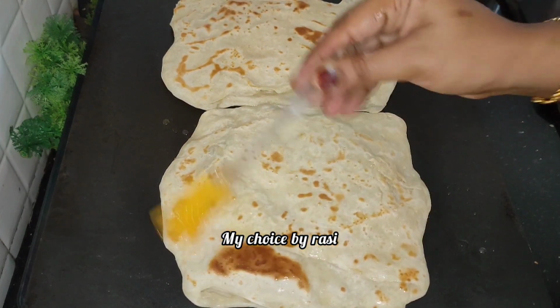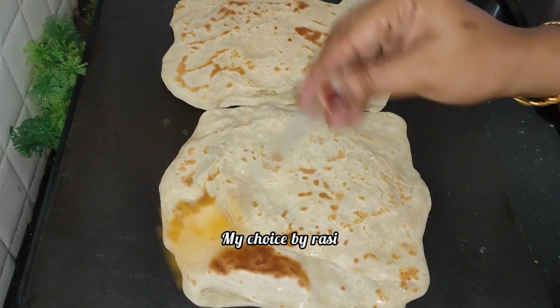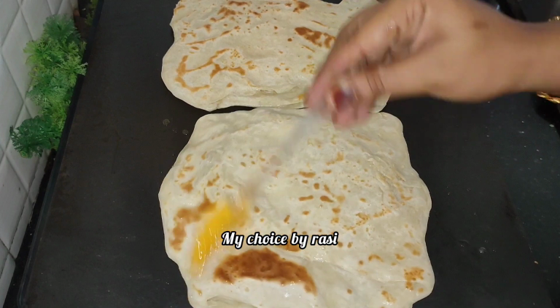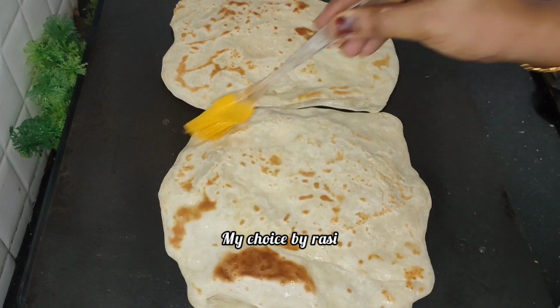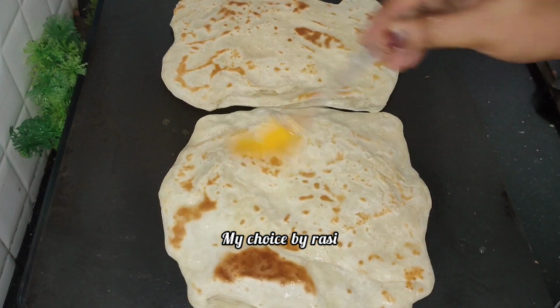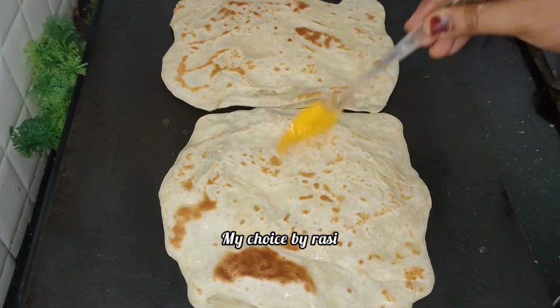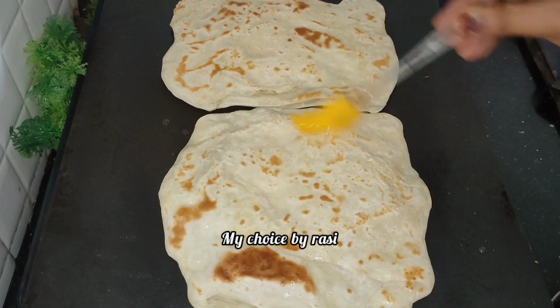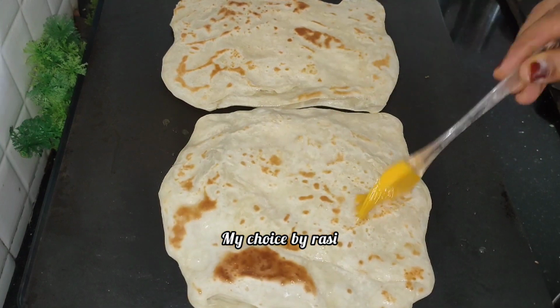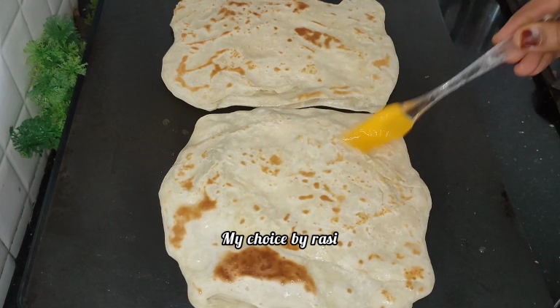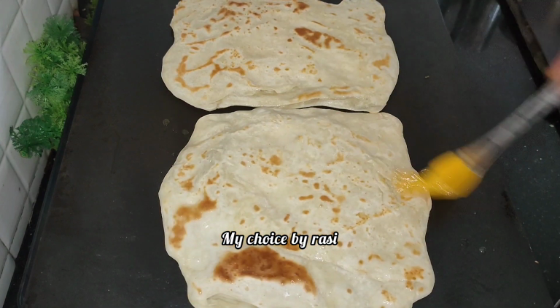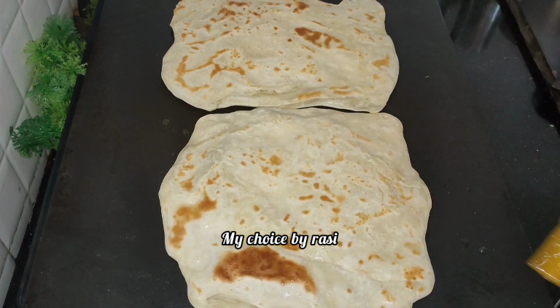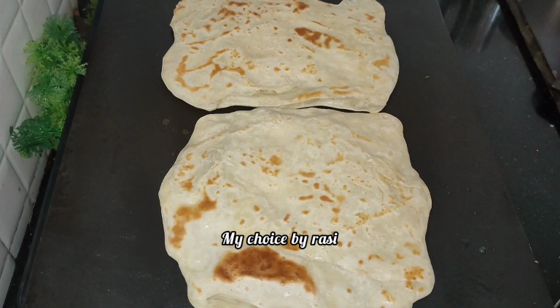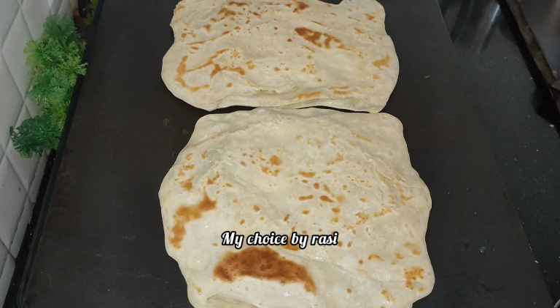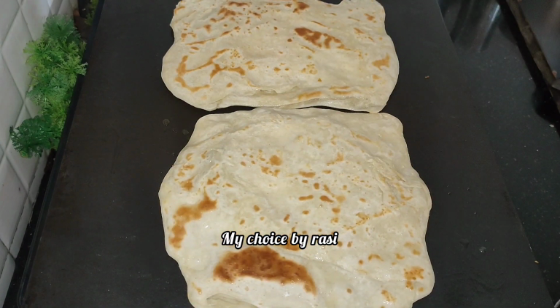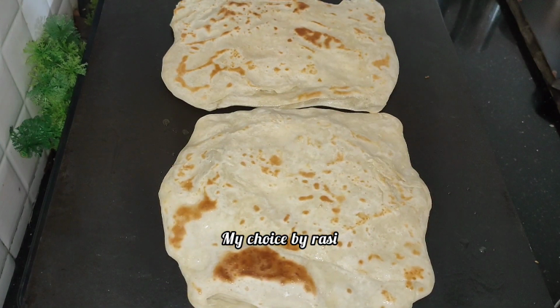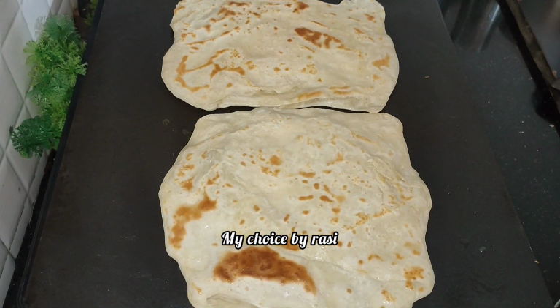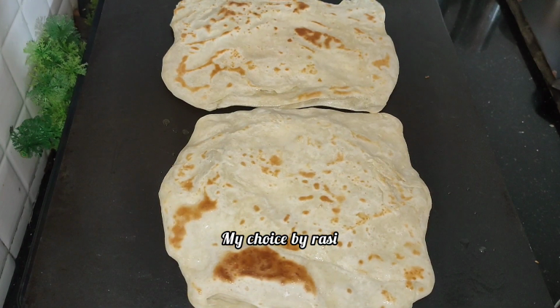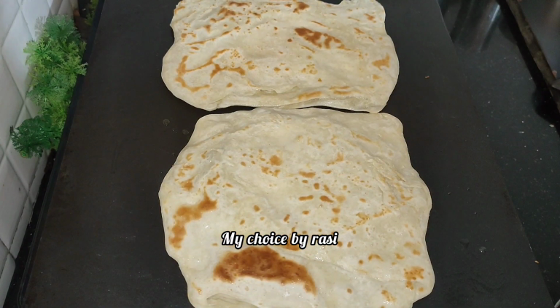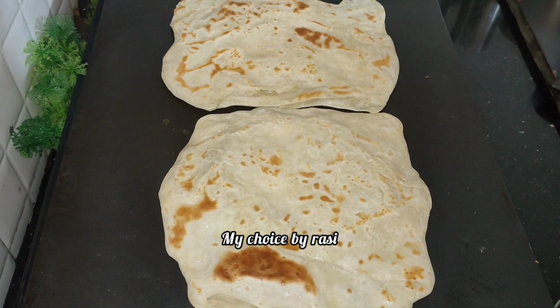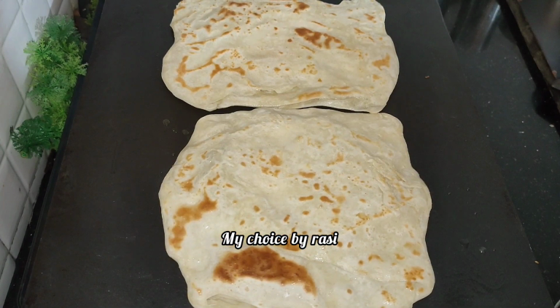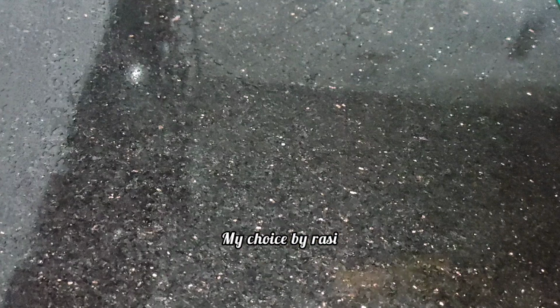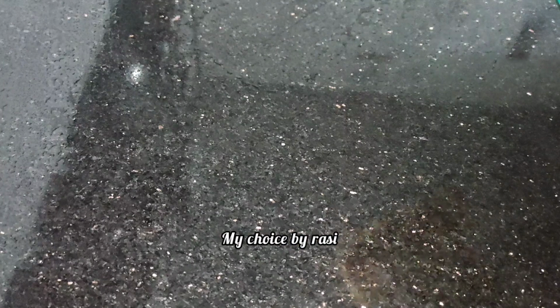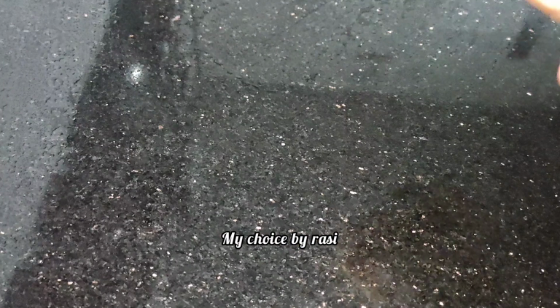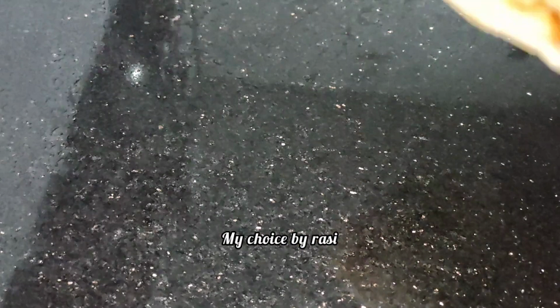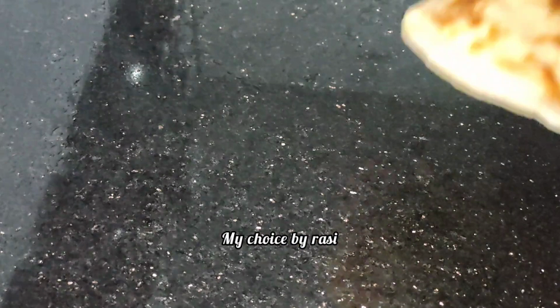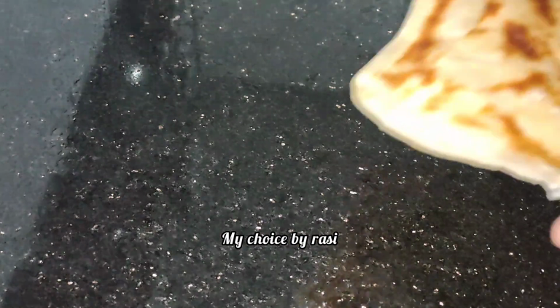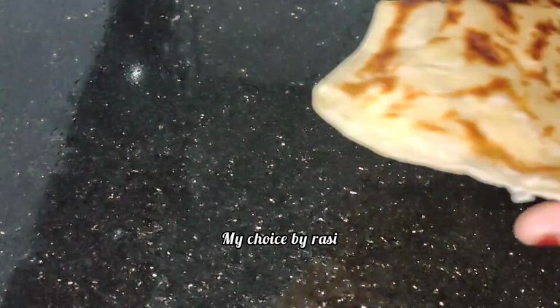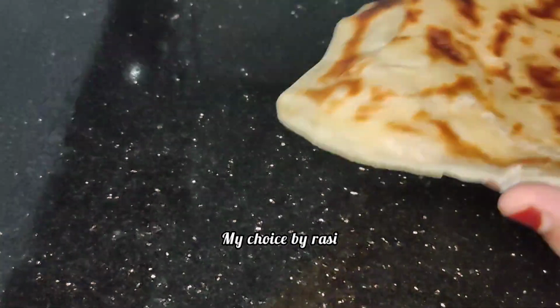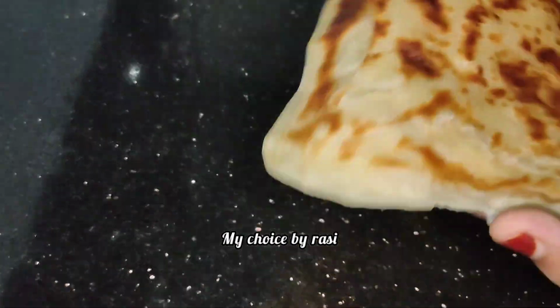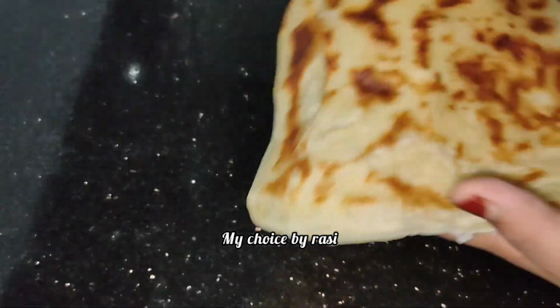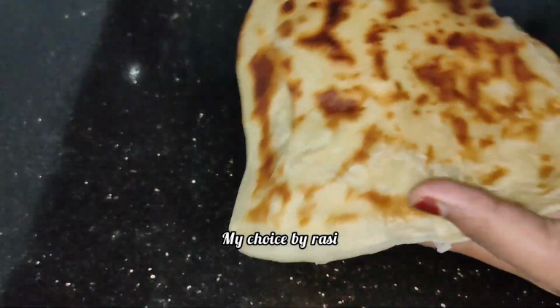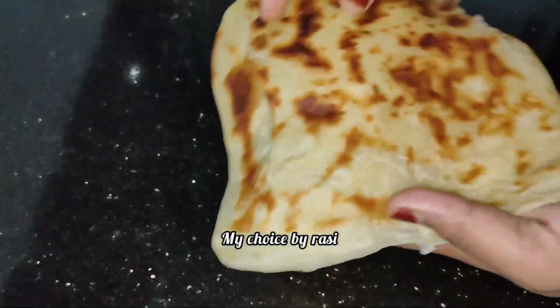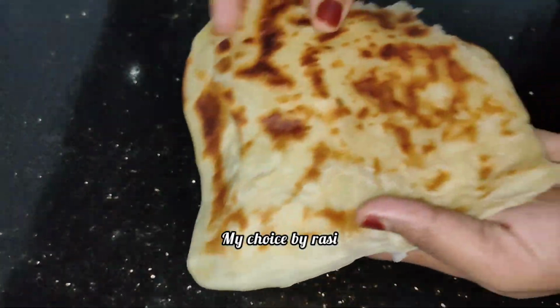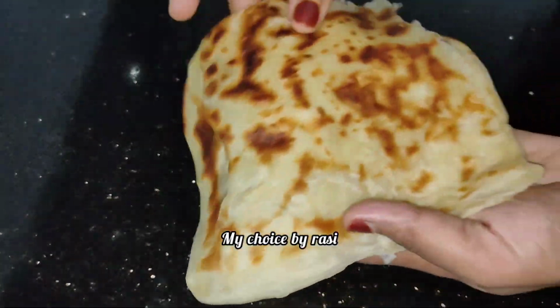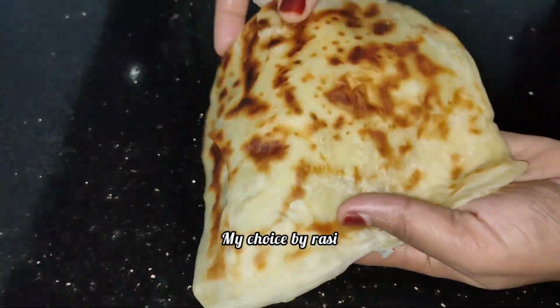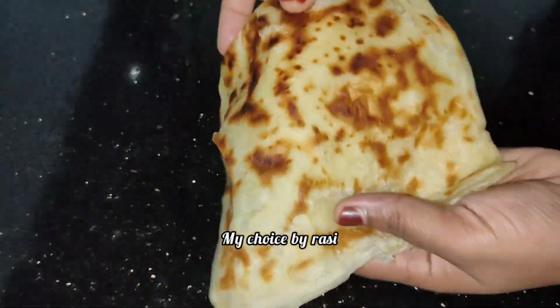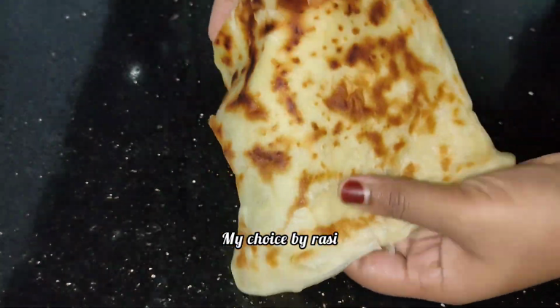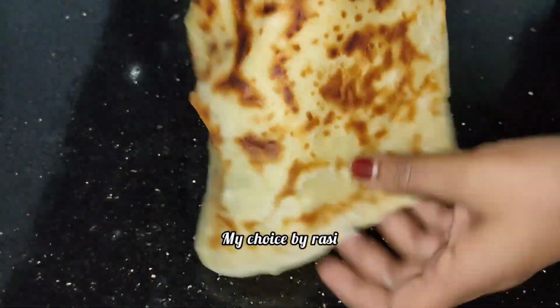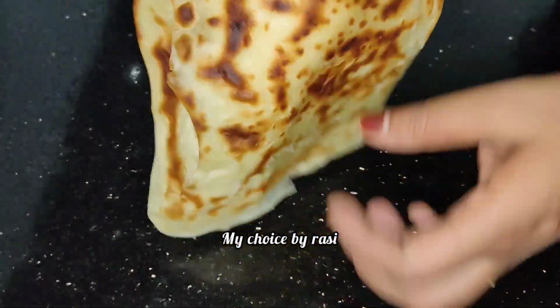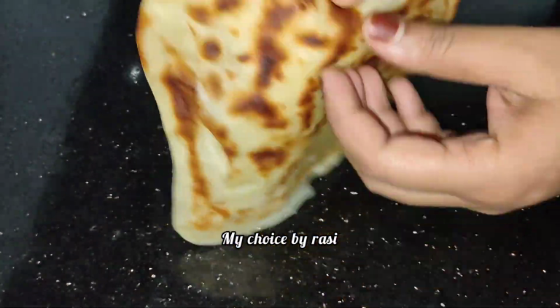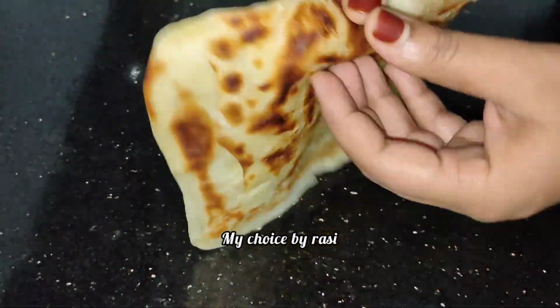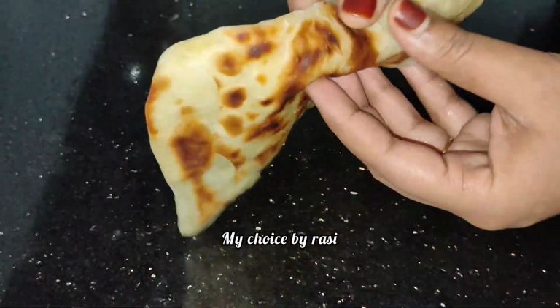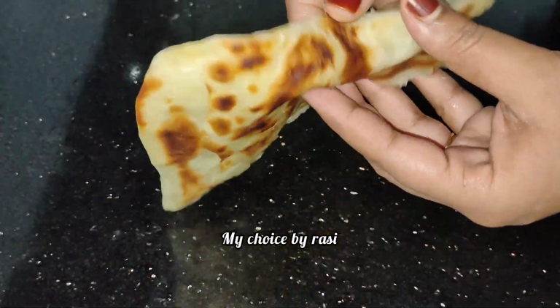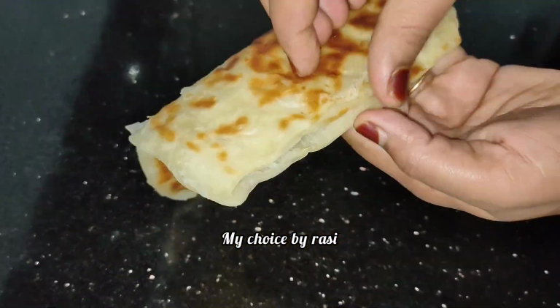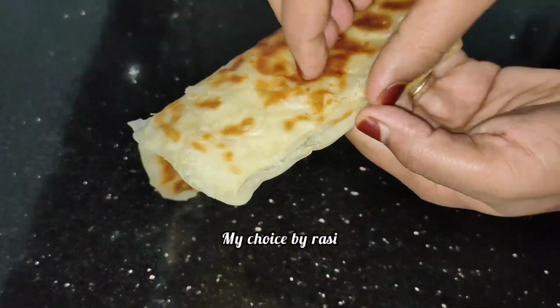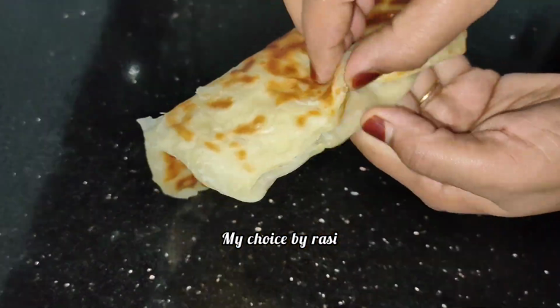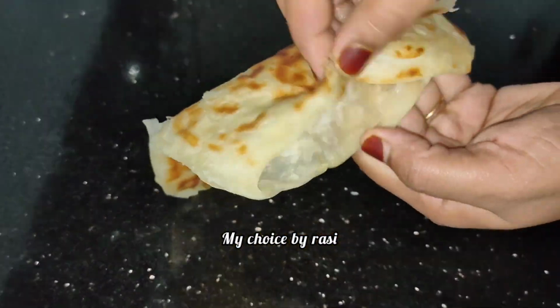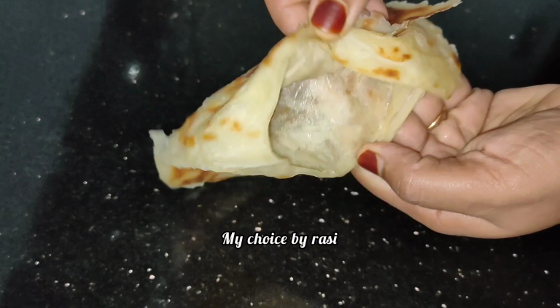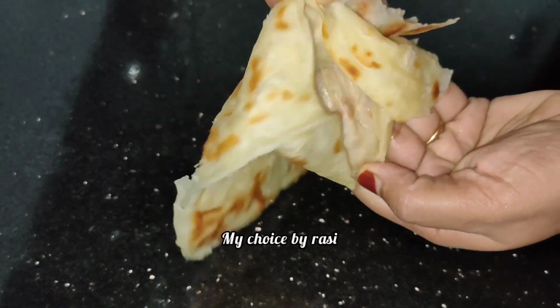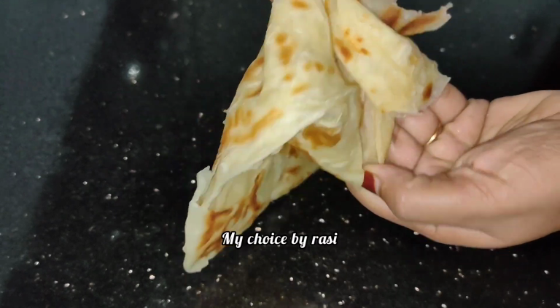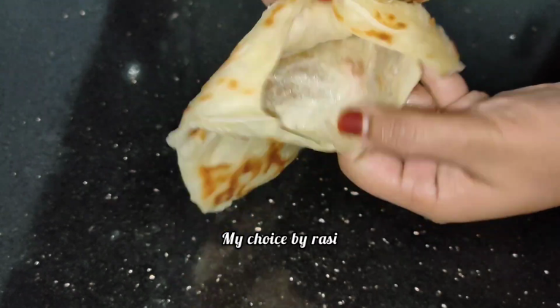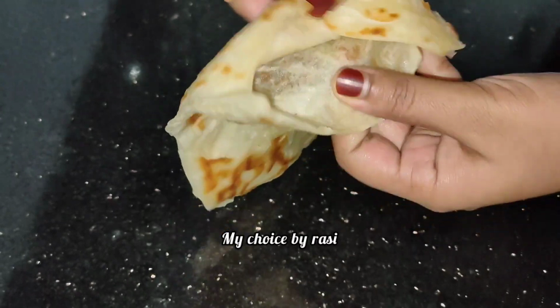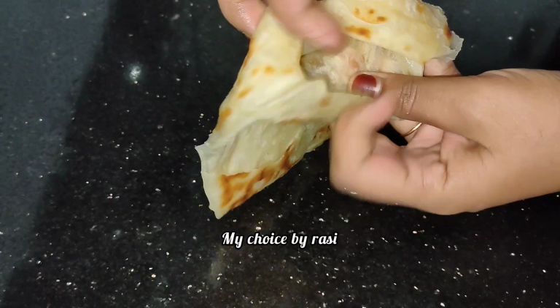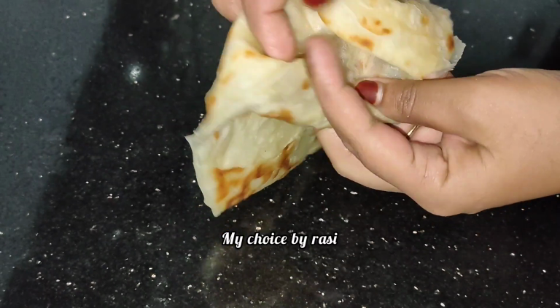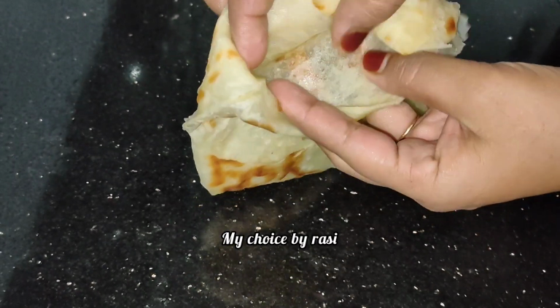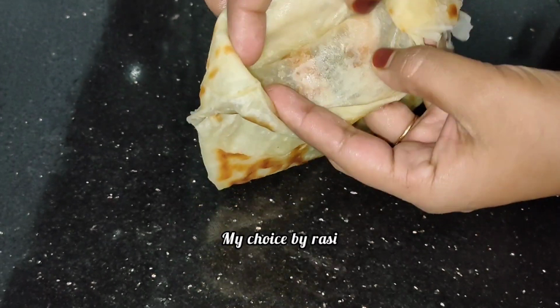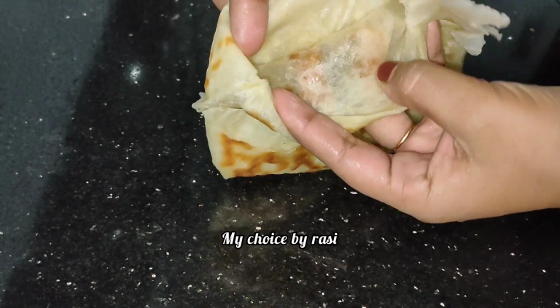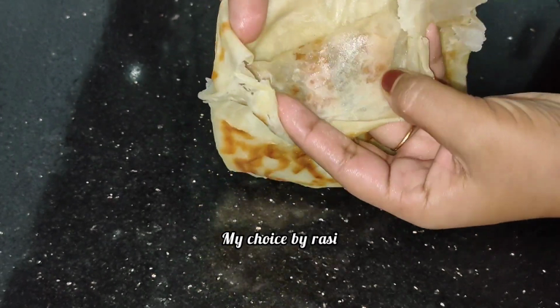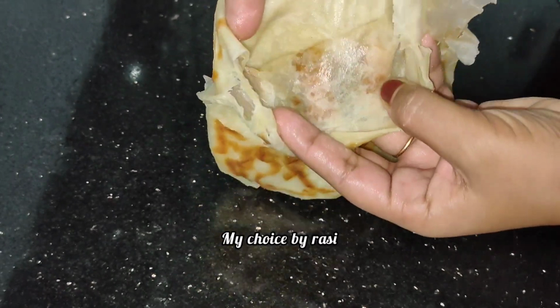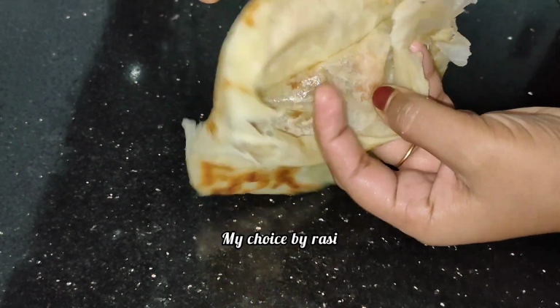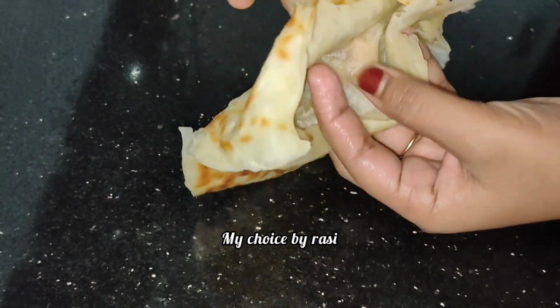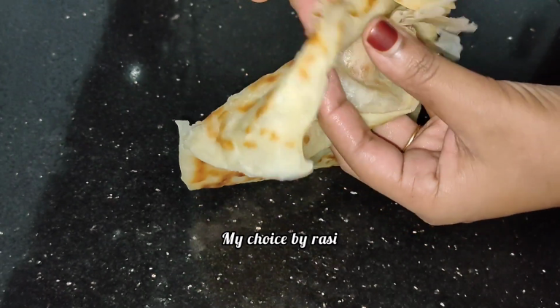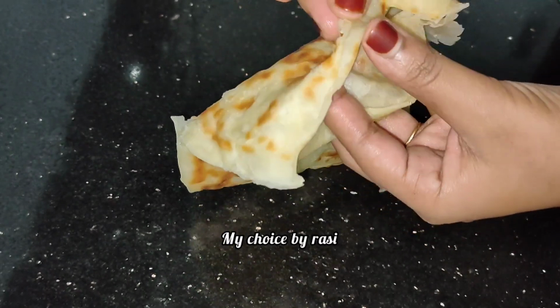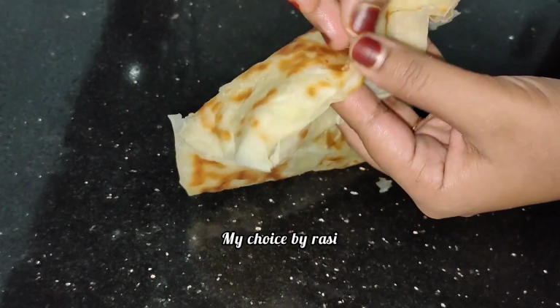Now all of our recipes can be made by this recipe. This recipe is made by Rottie. Now we are making a very soft eat.